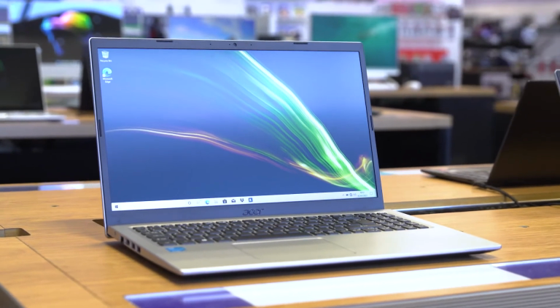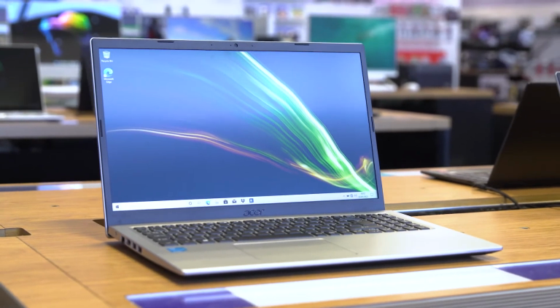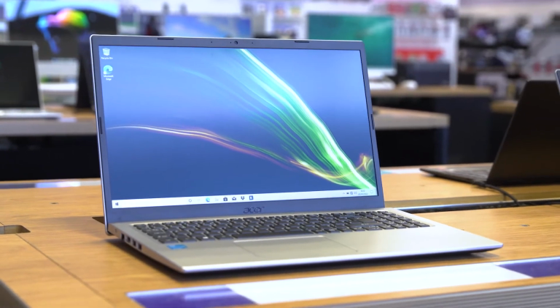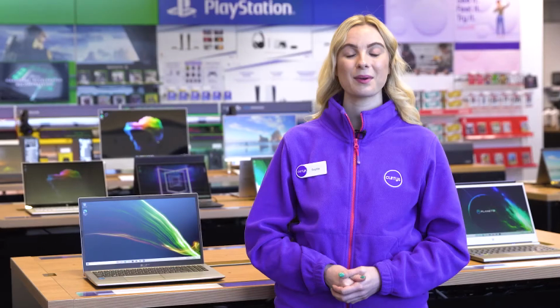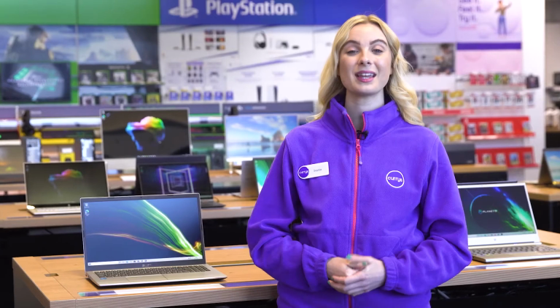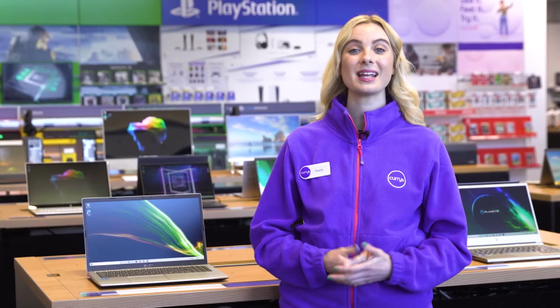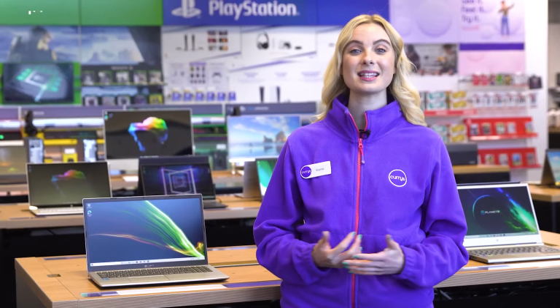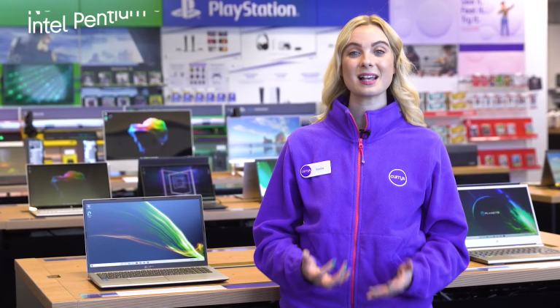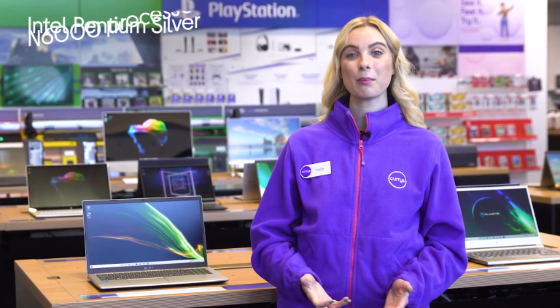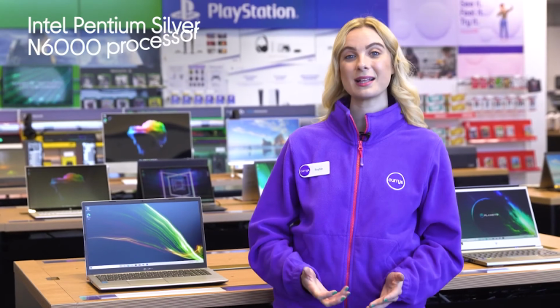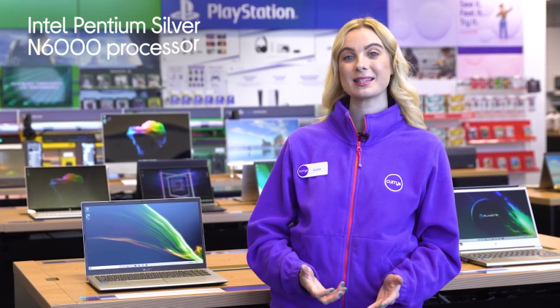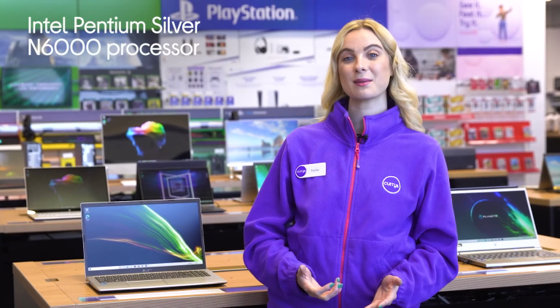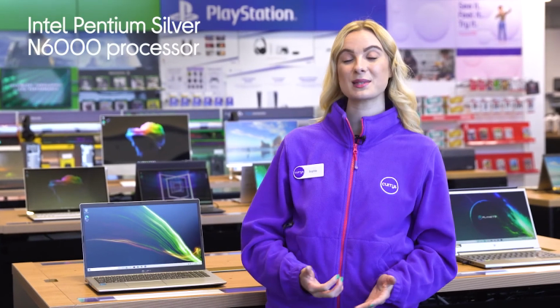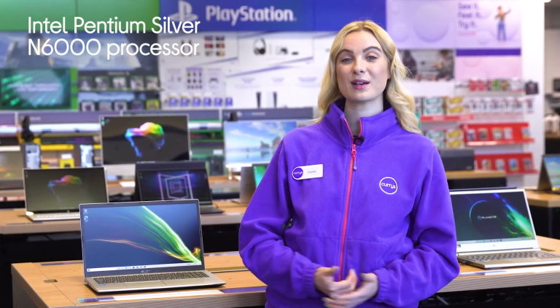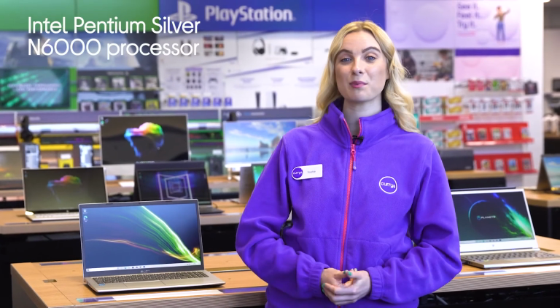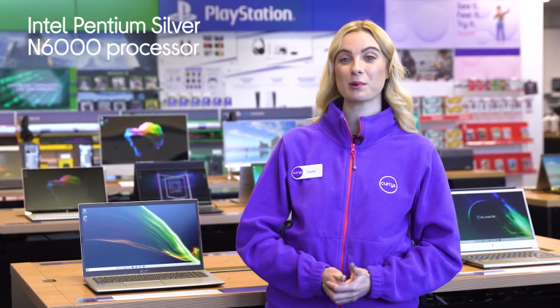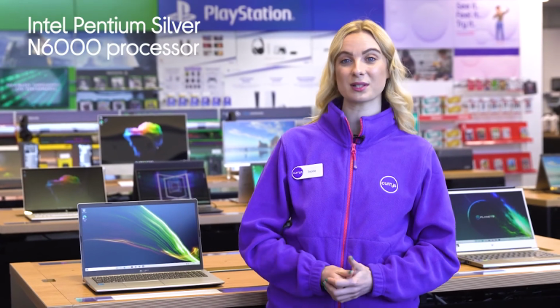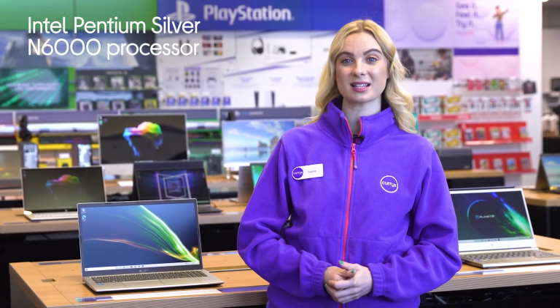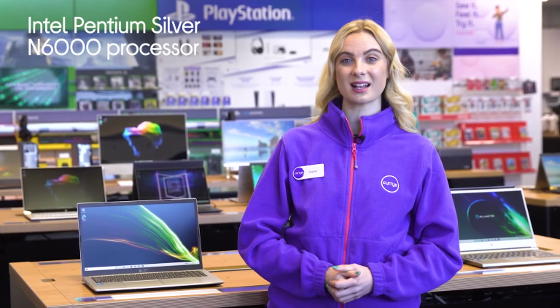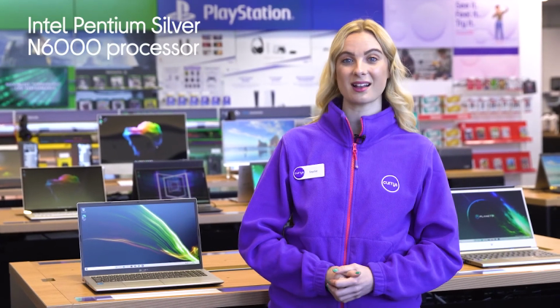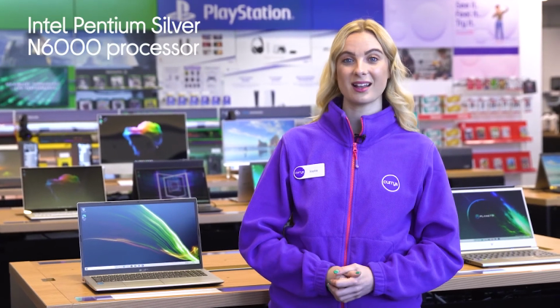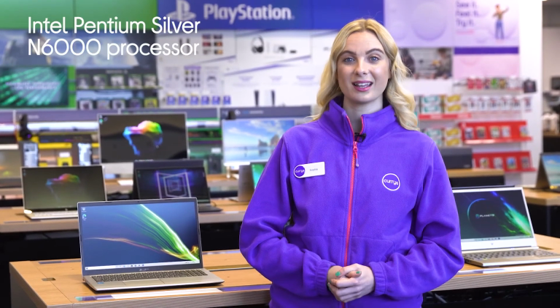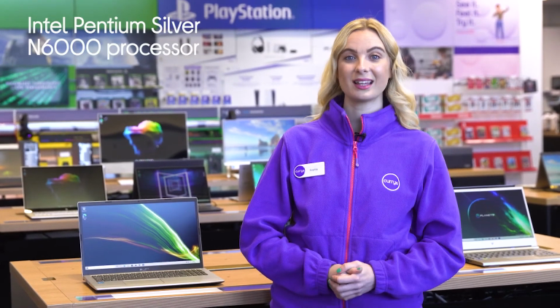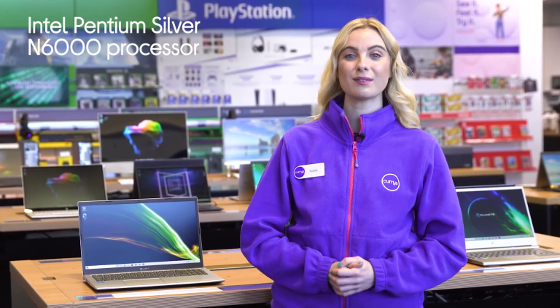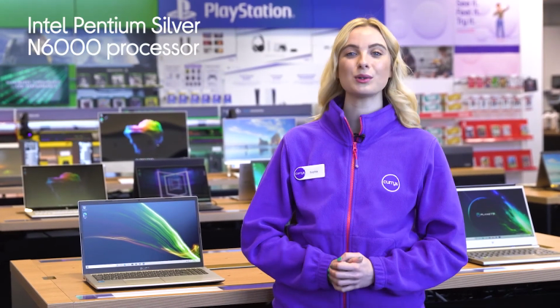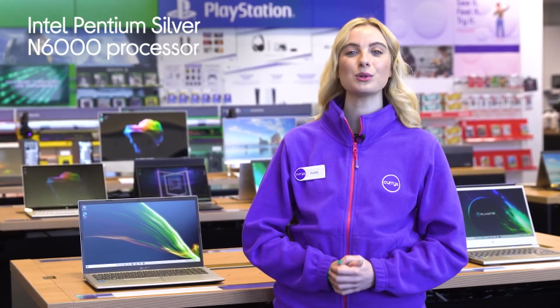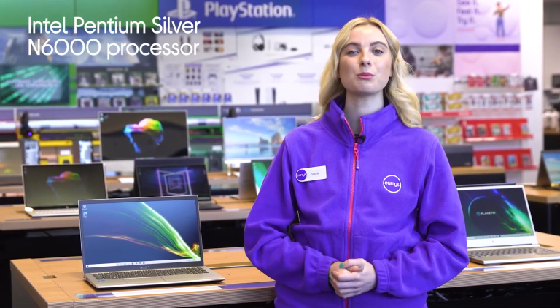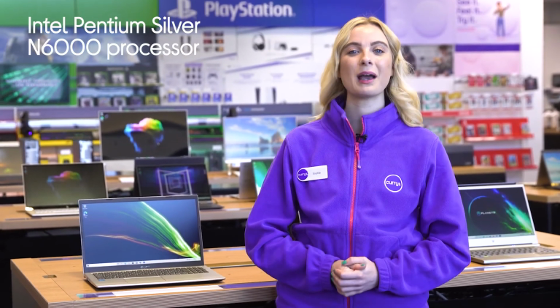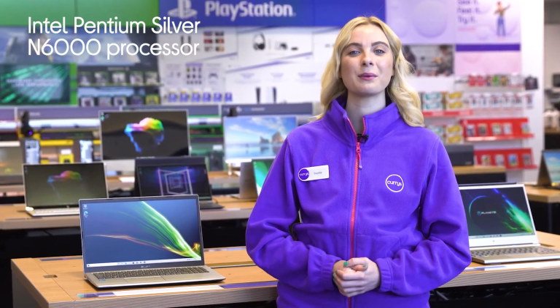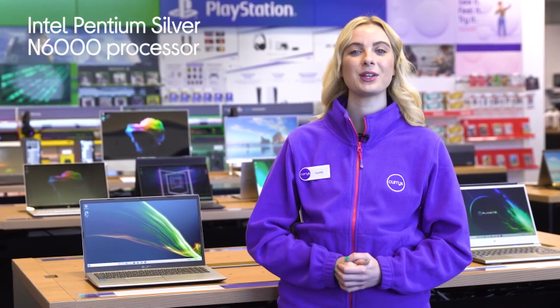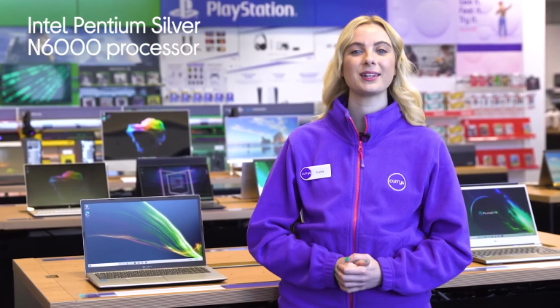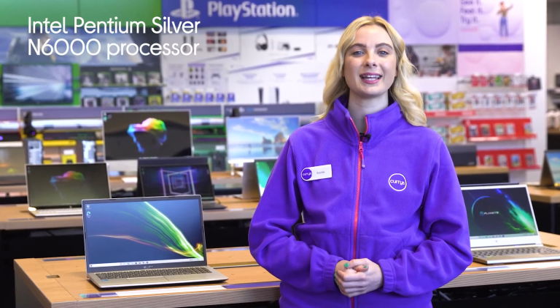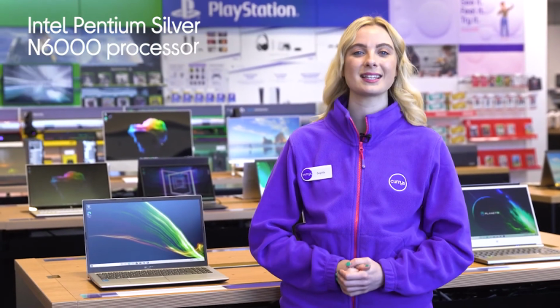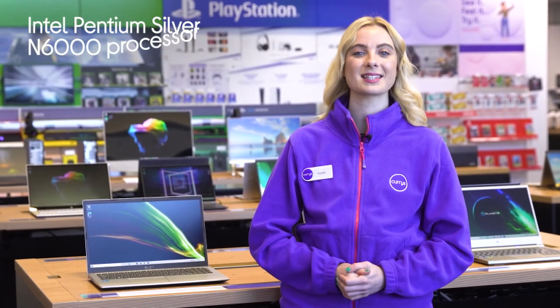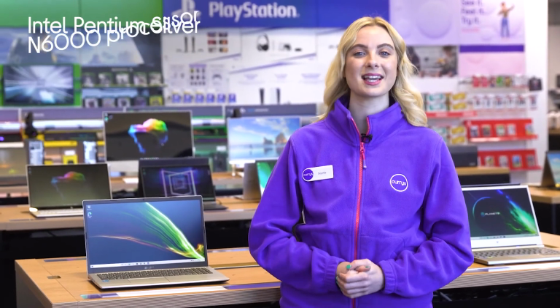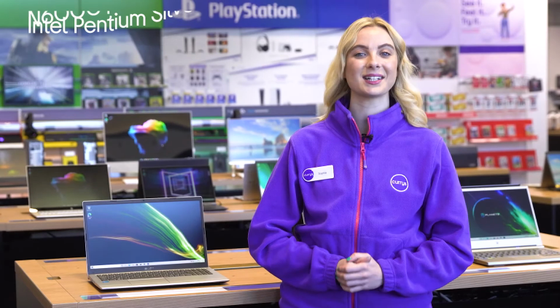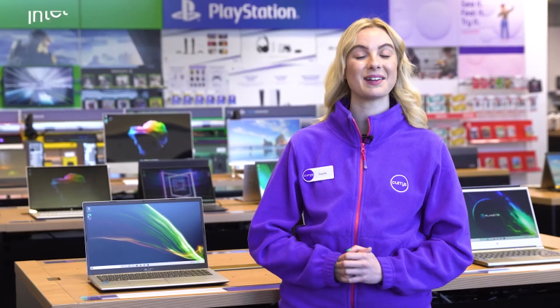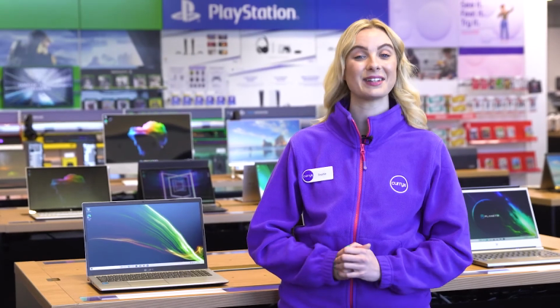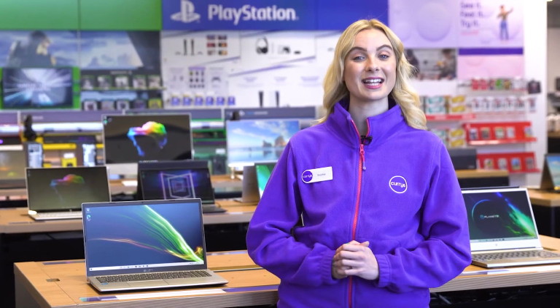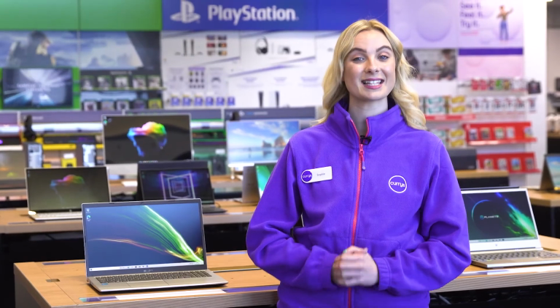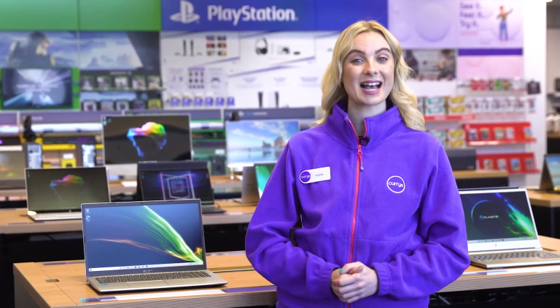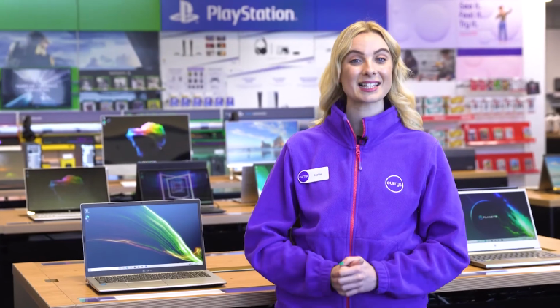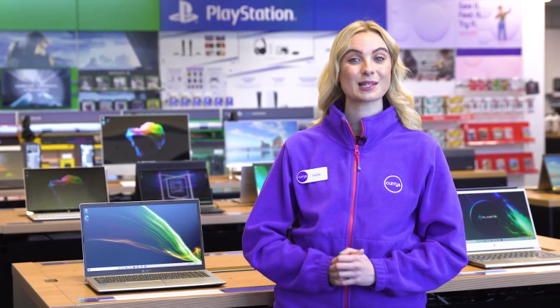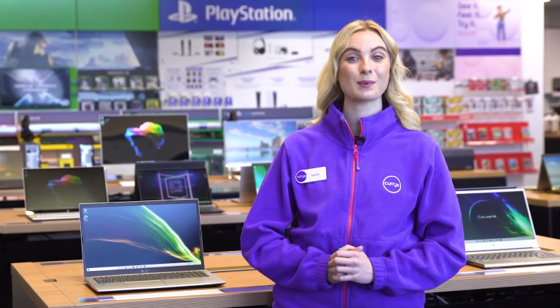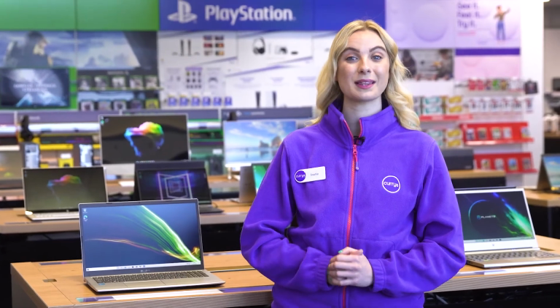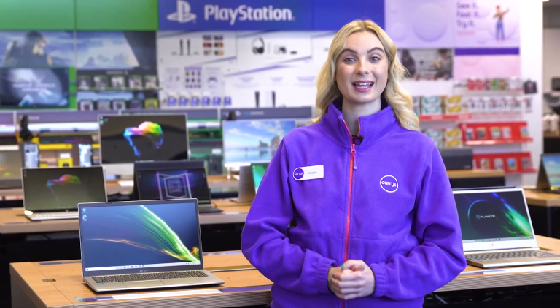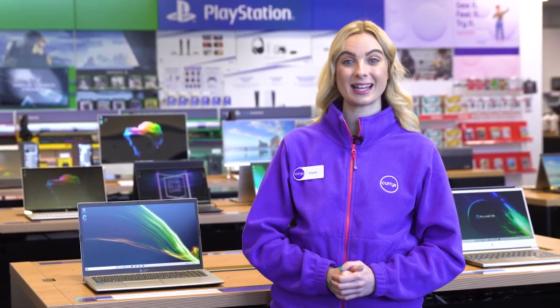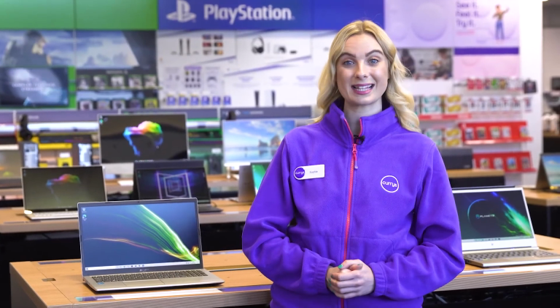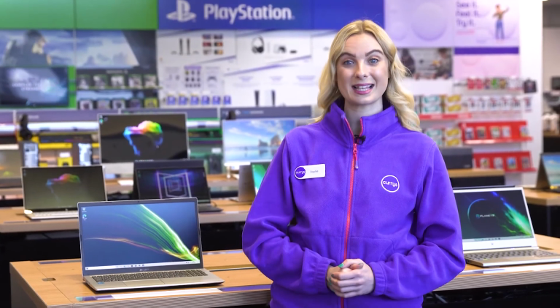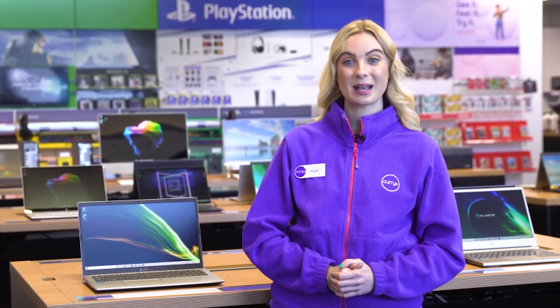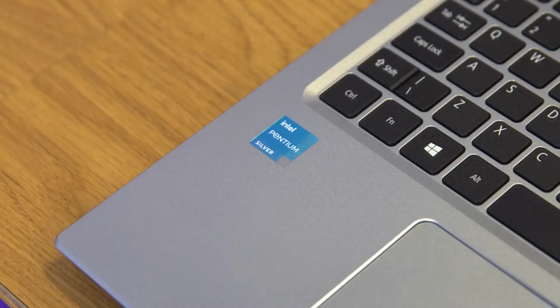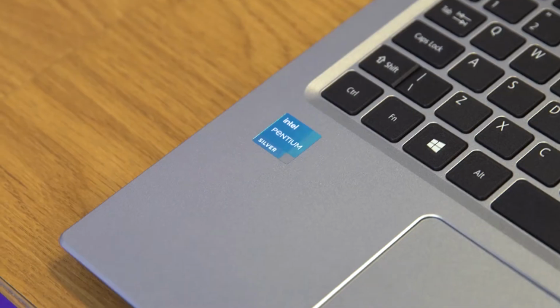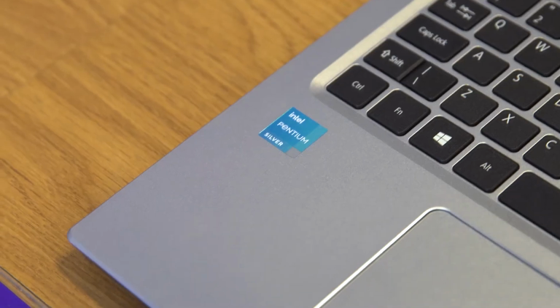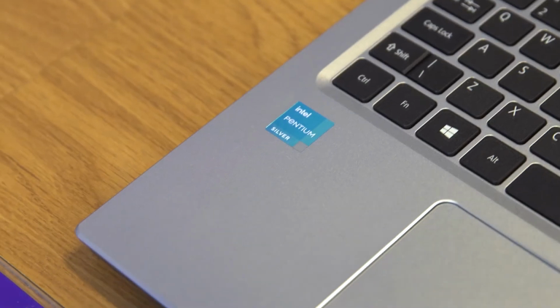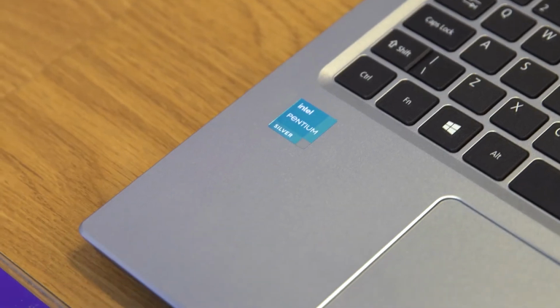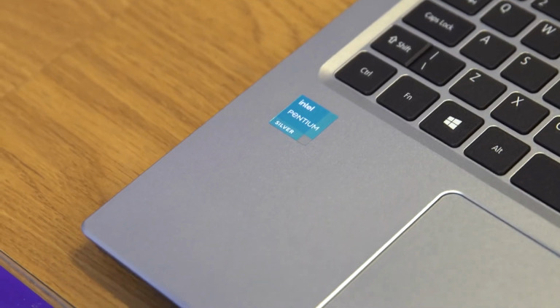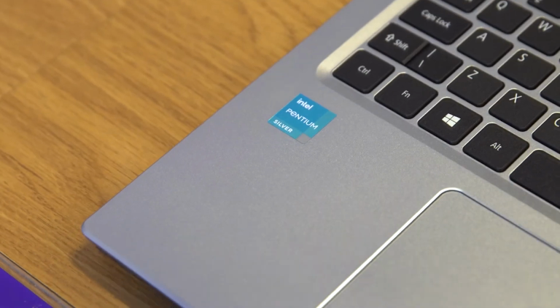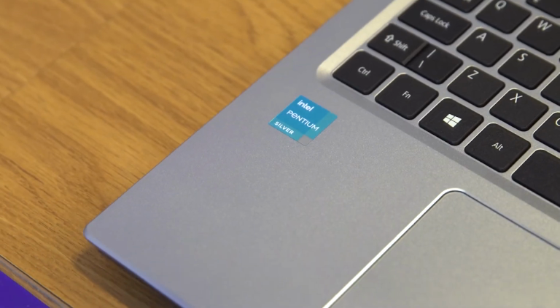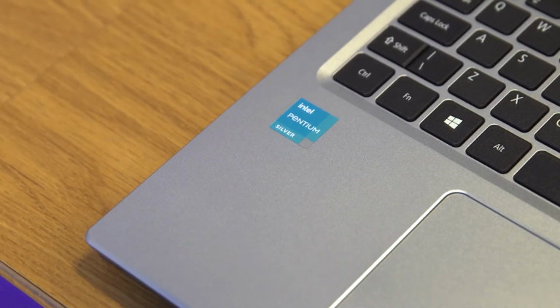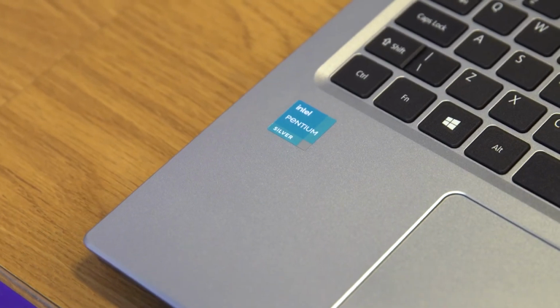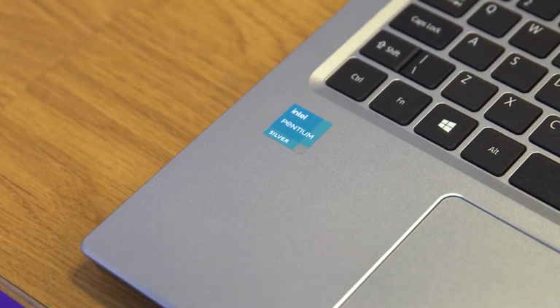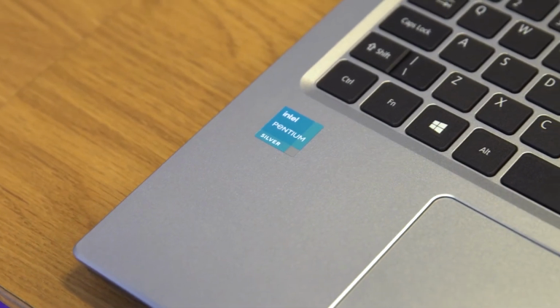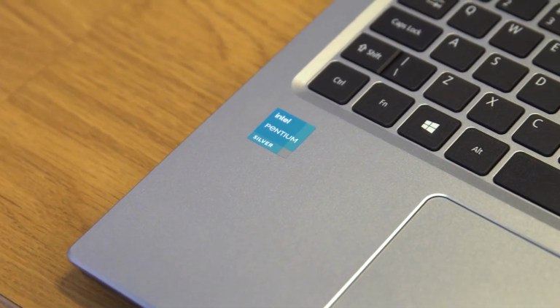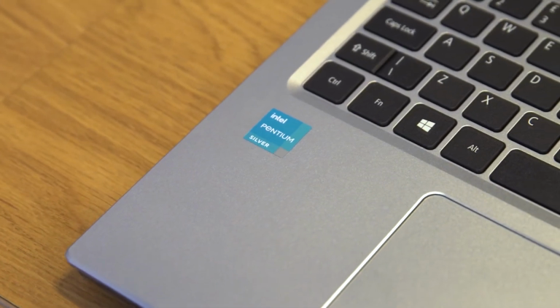With an Intel Pentium Silver processor you'll have all the power you need to tackle everyday tasks with ease without lag ever slowing you down.